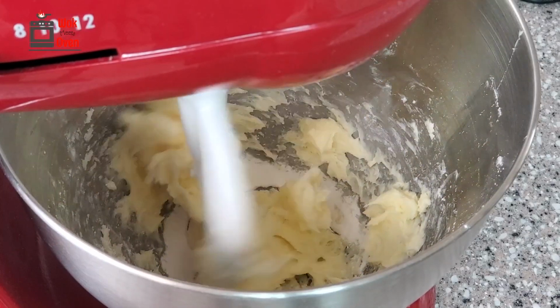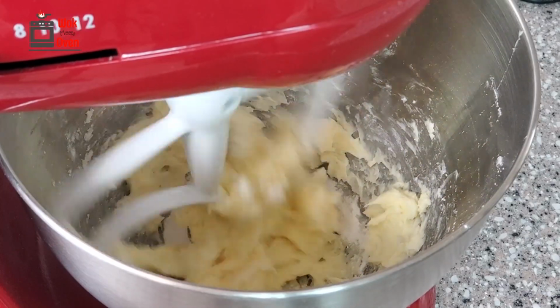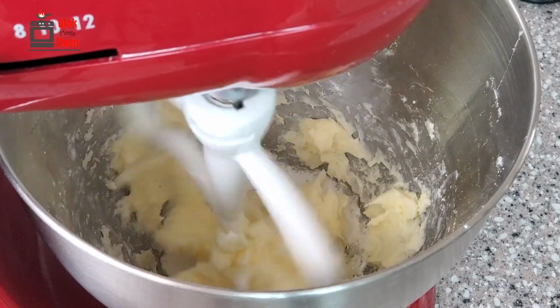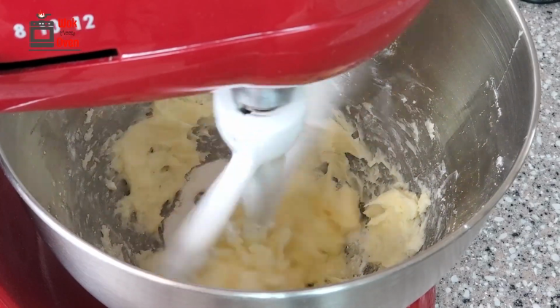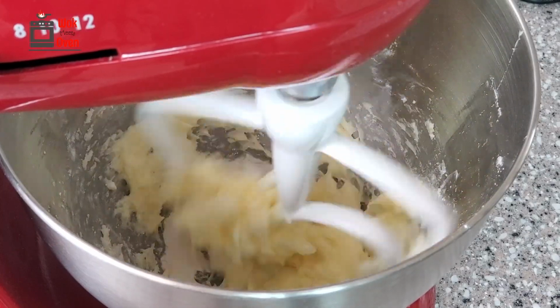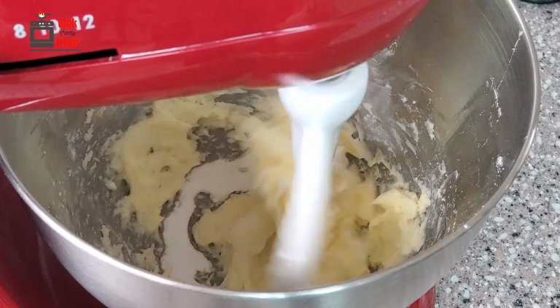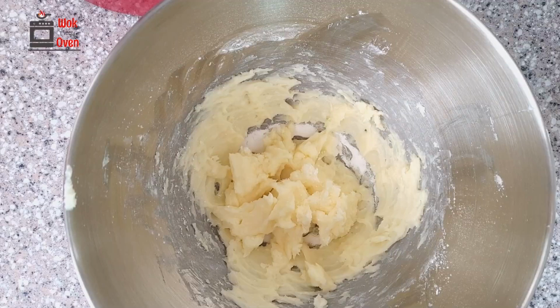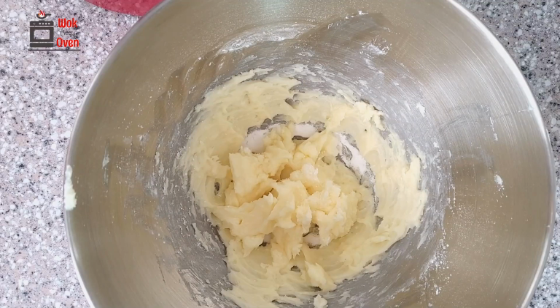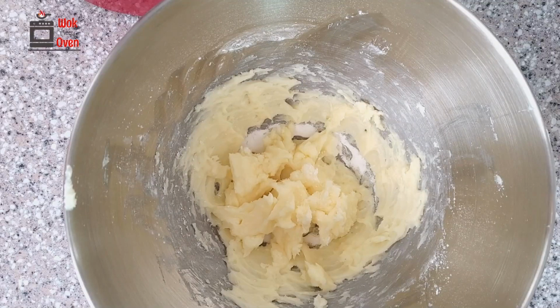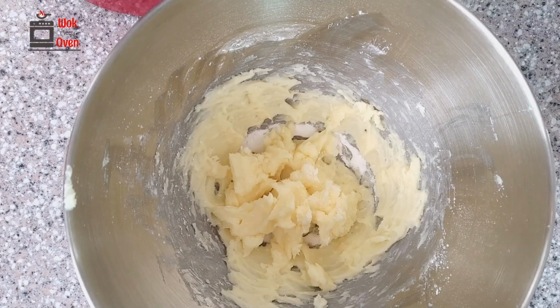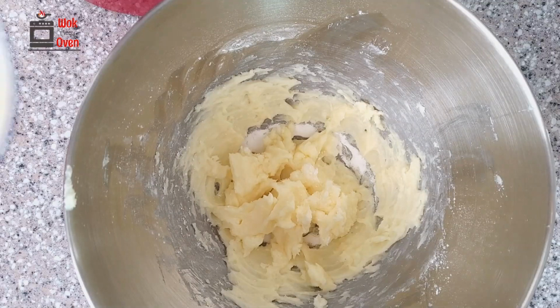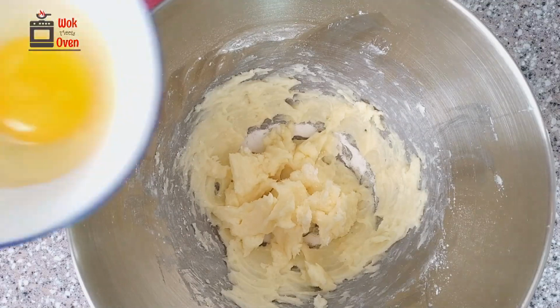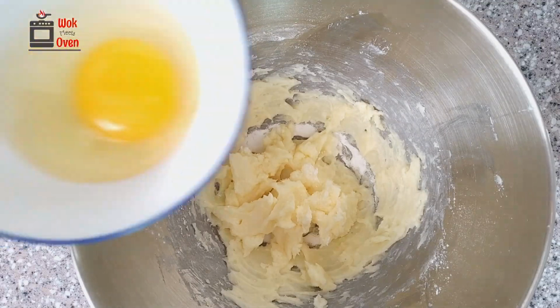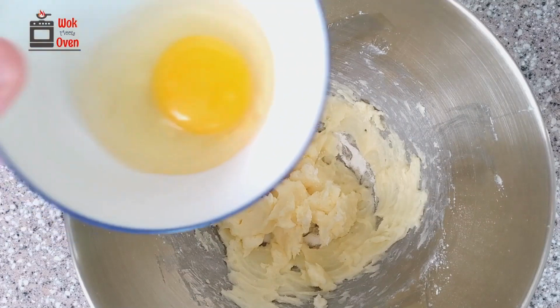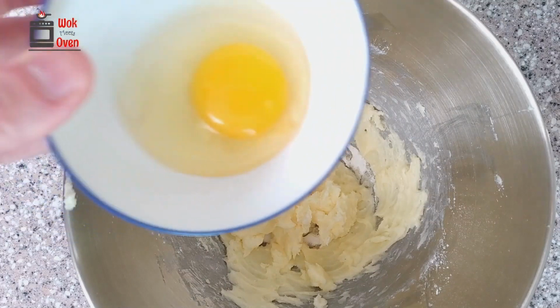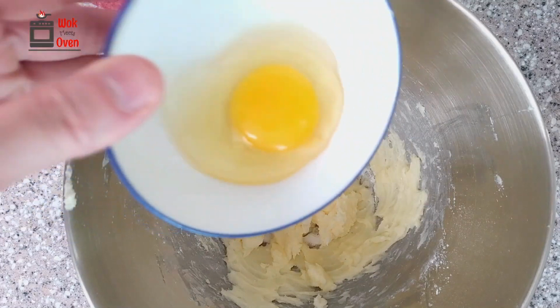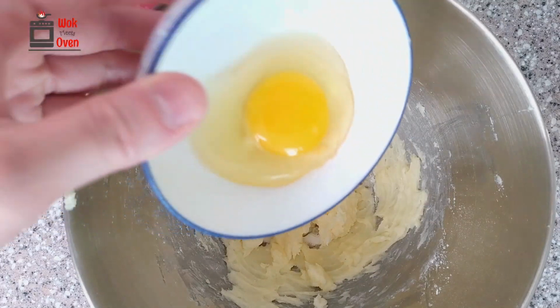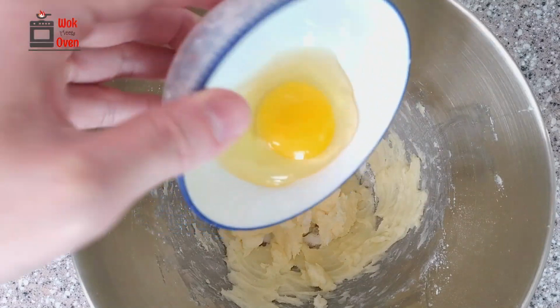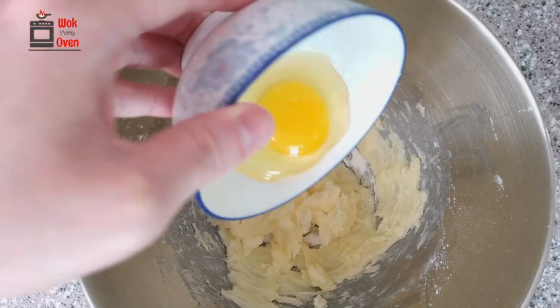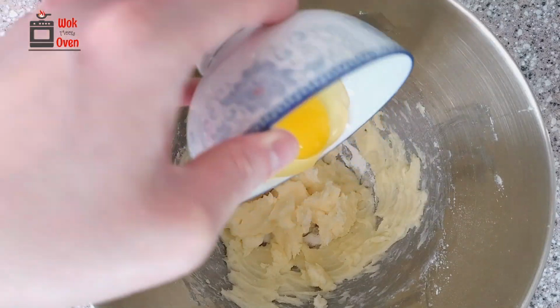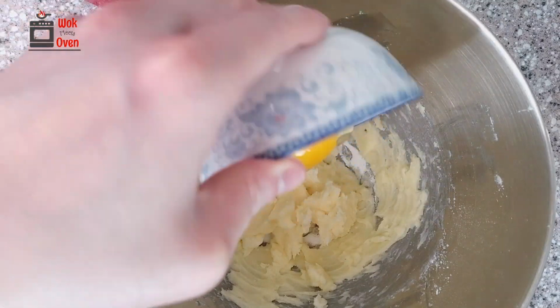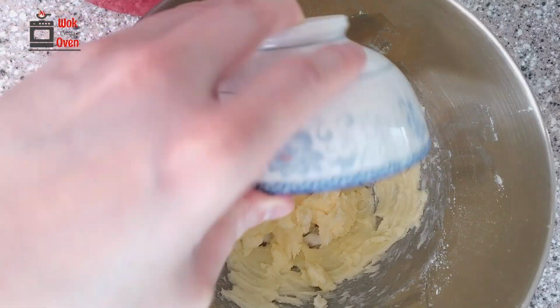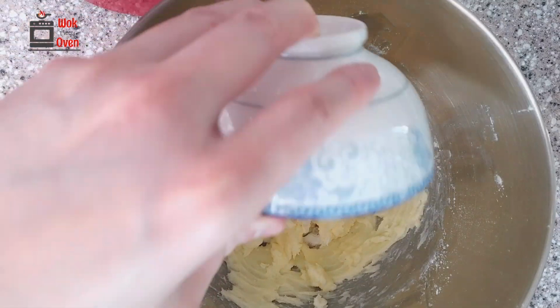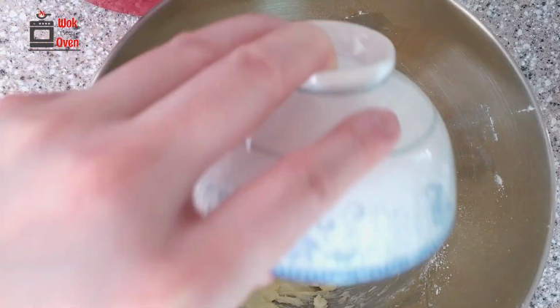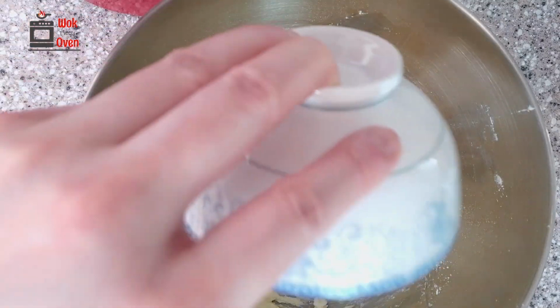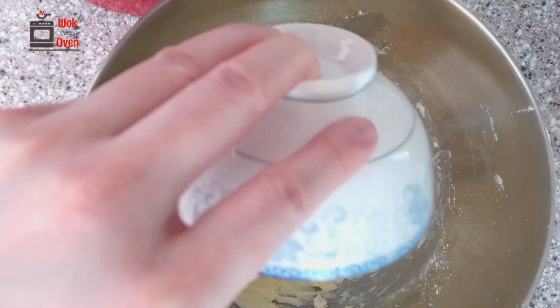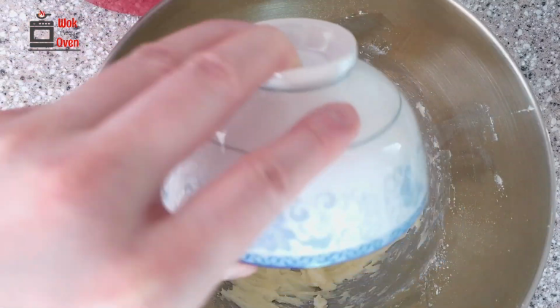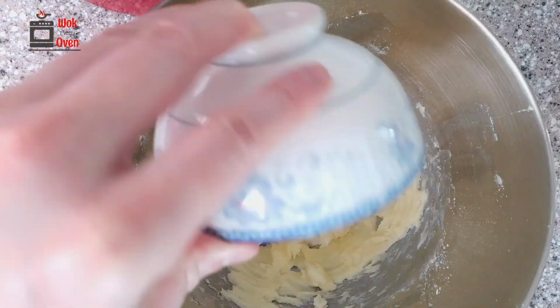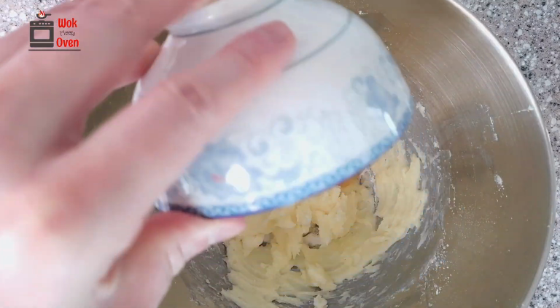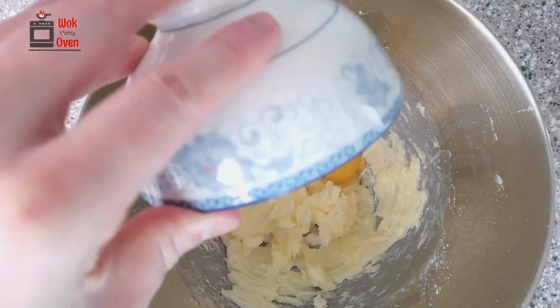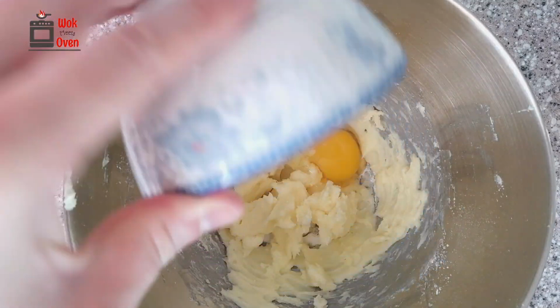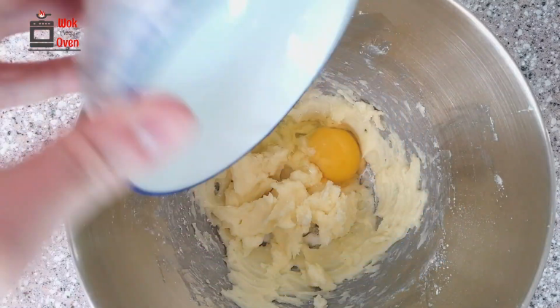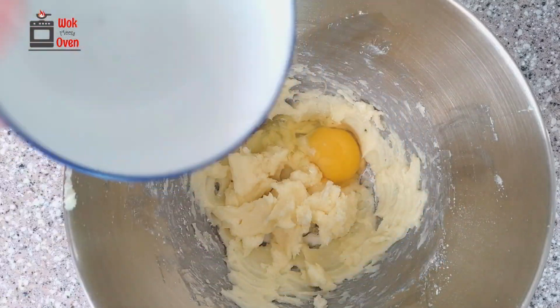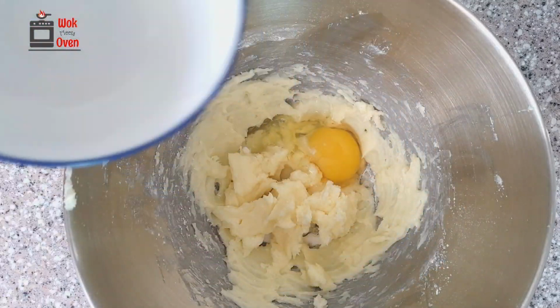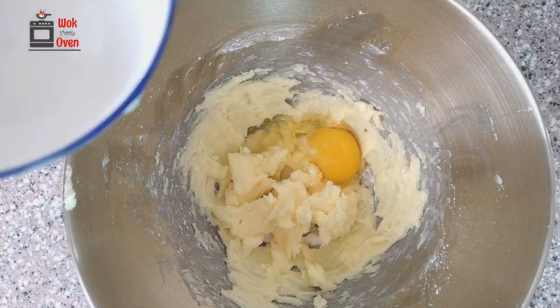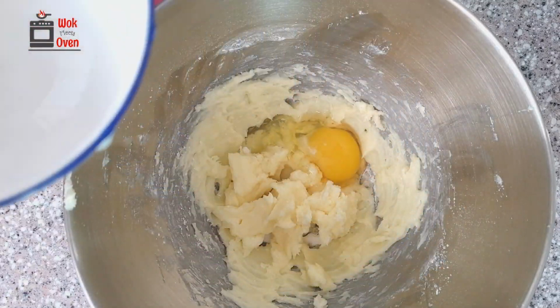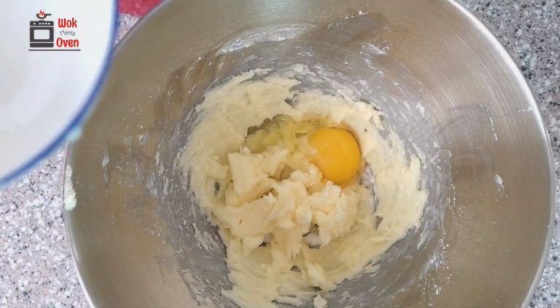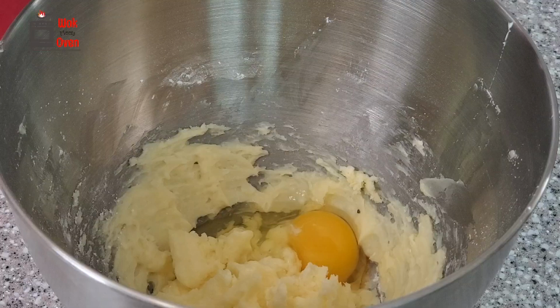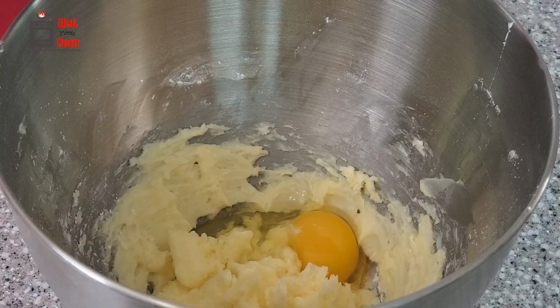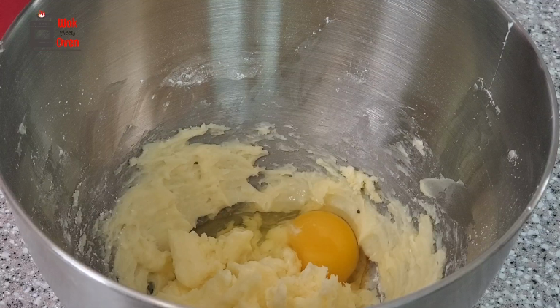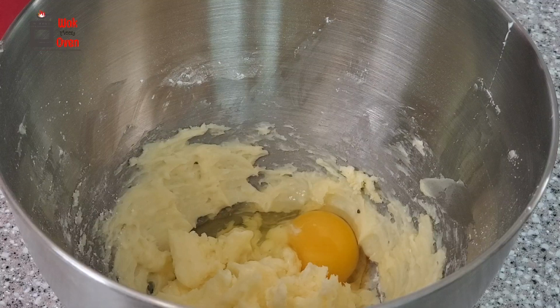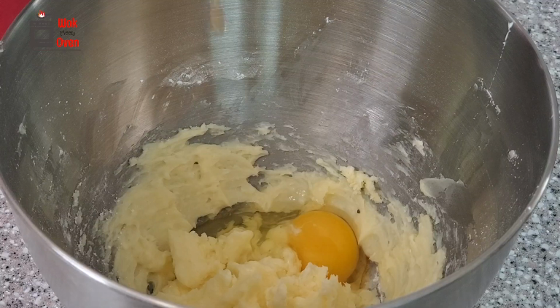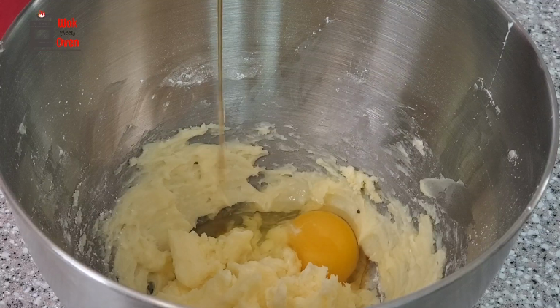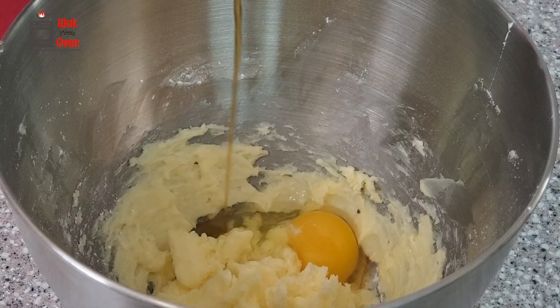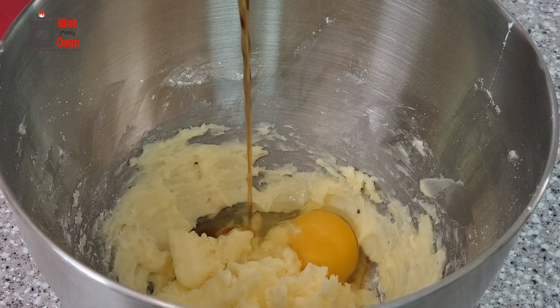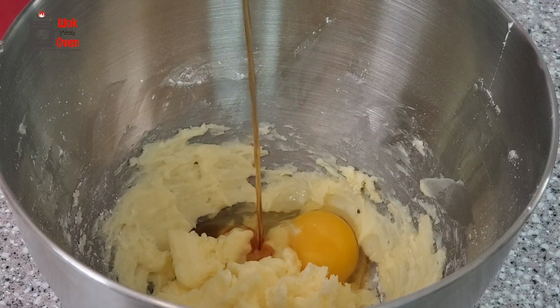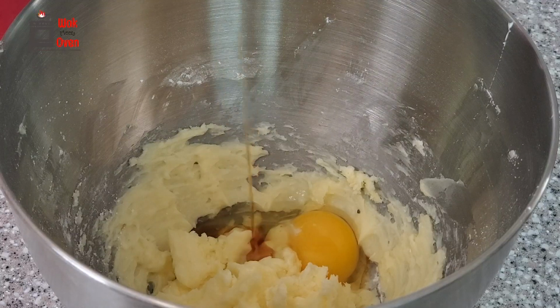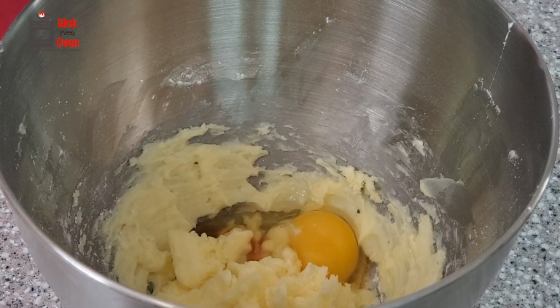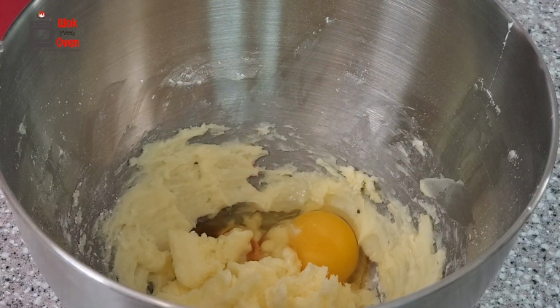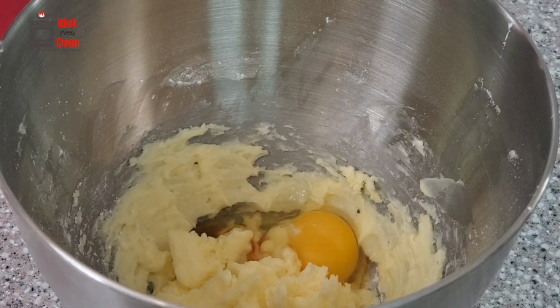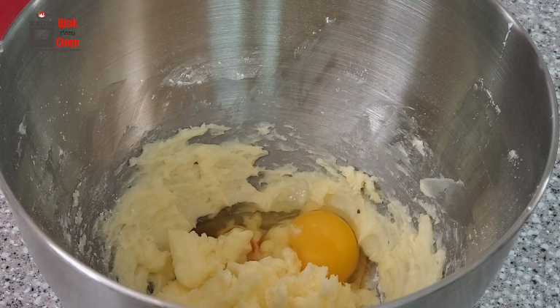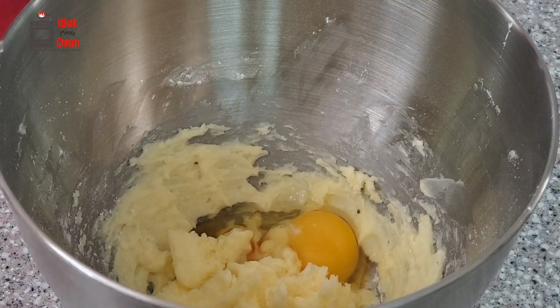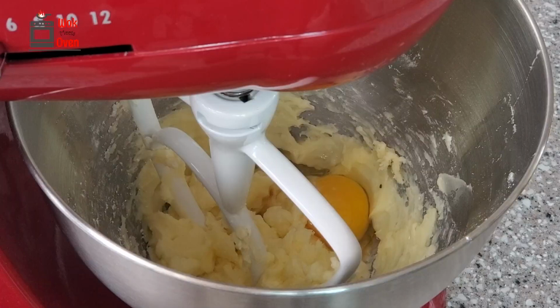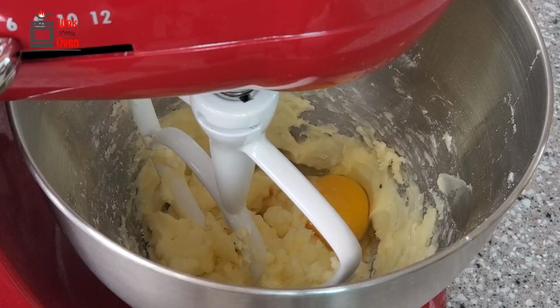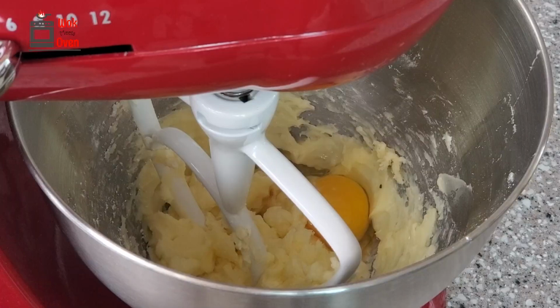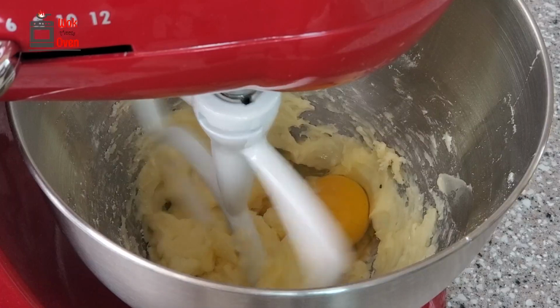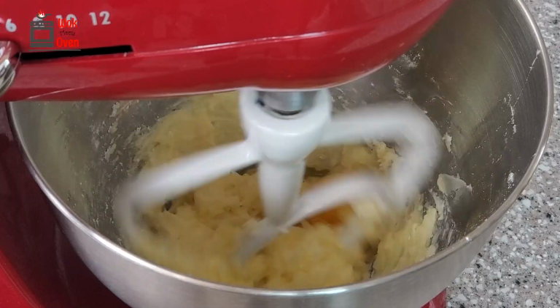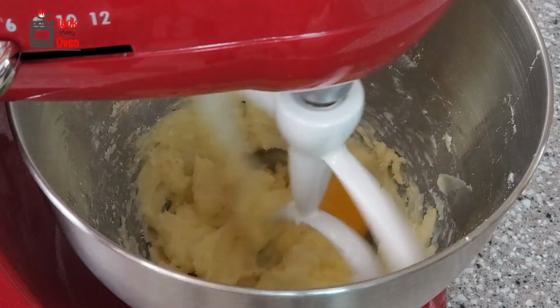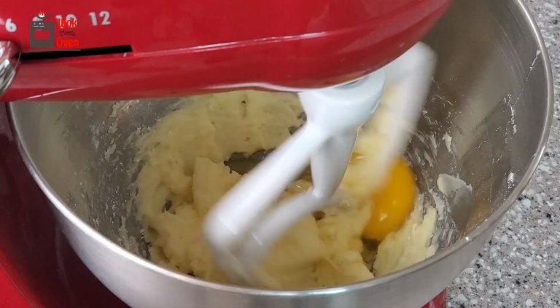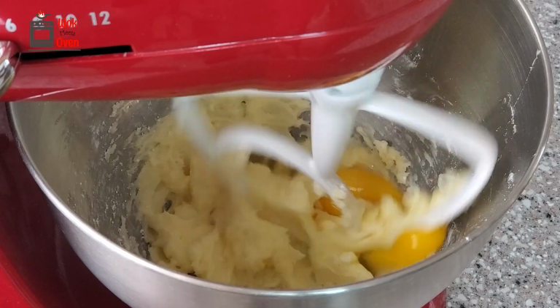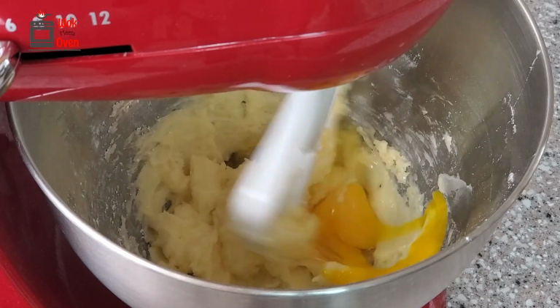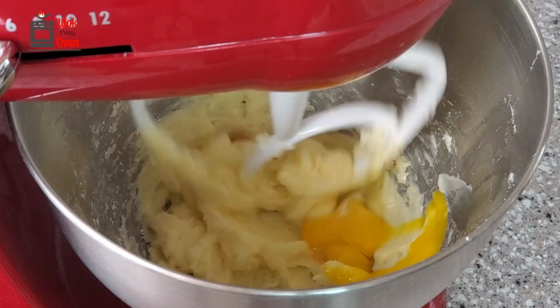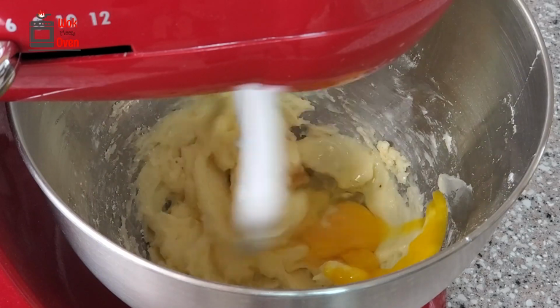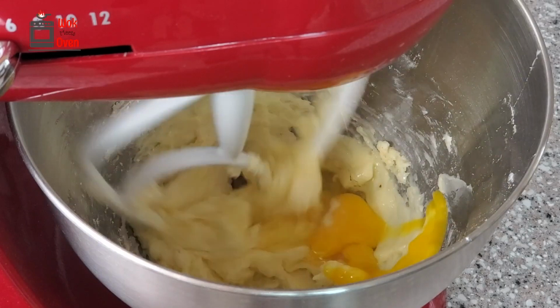Next, add your vanilla extract and egg to the mixture and continue whisking for another minute or so to make sure everything is well mixed.